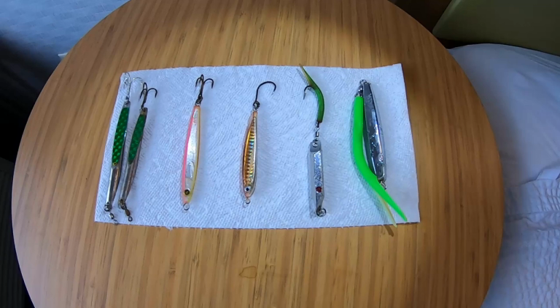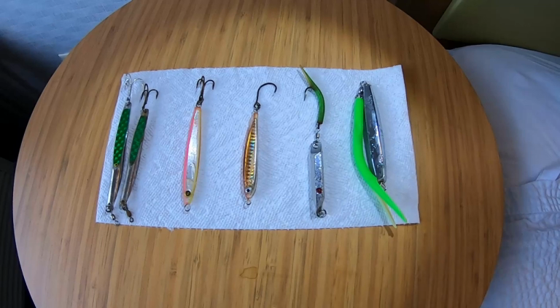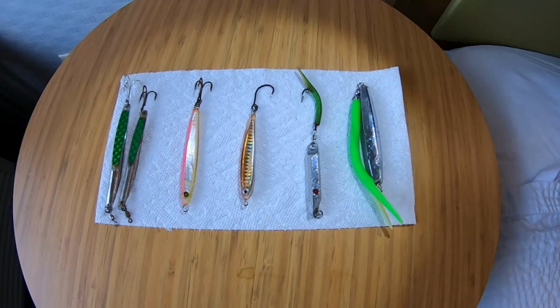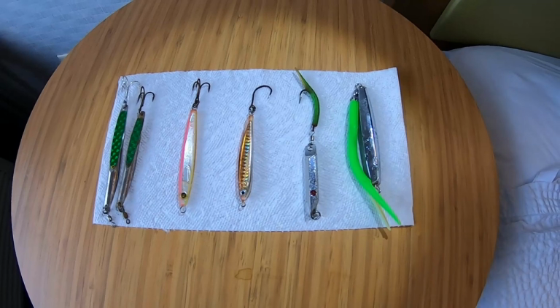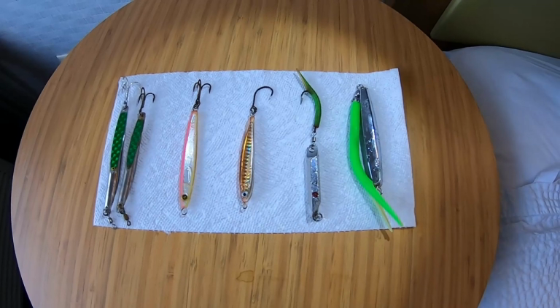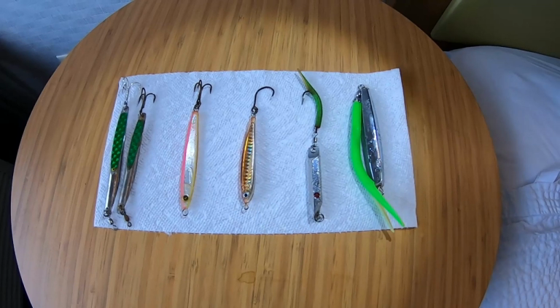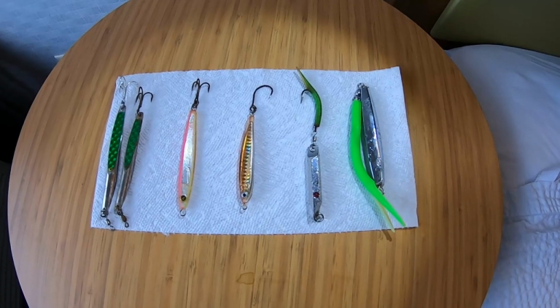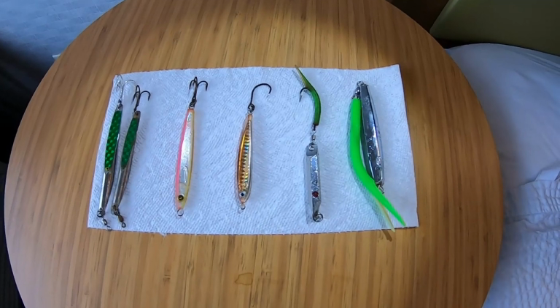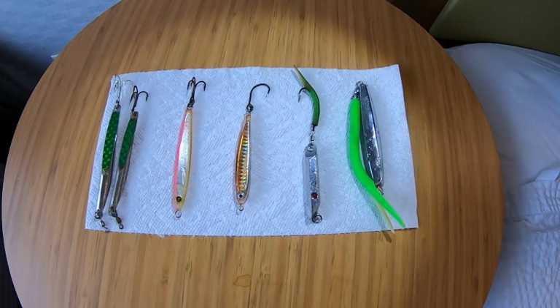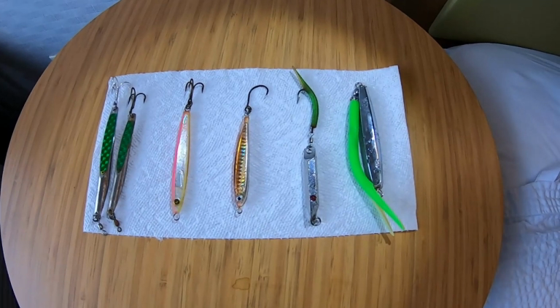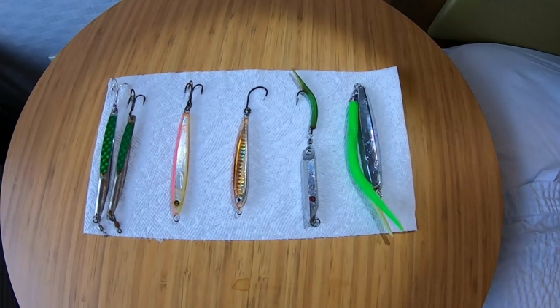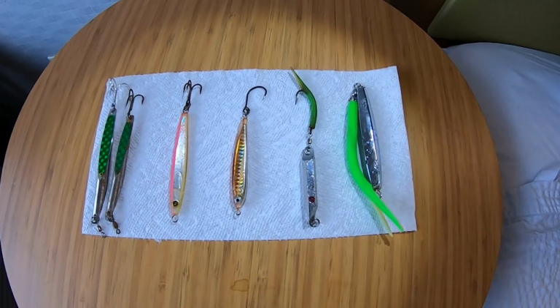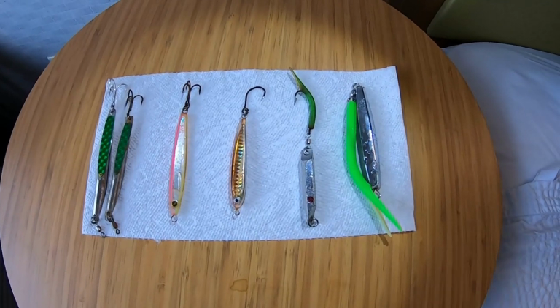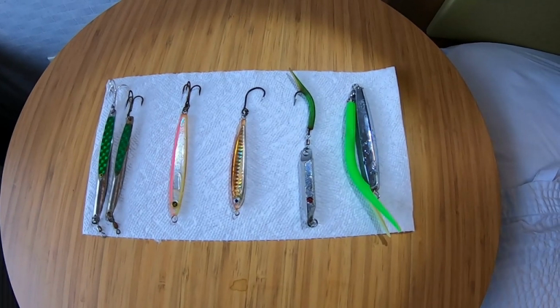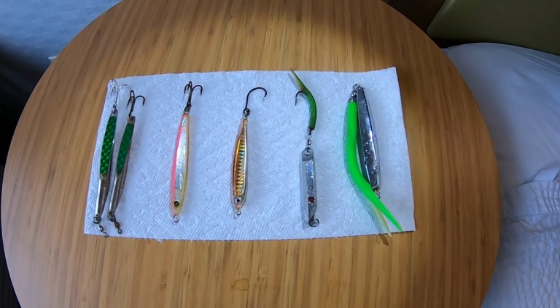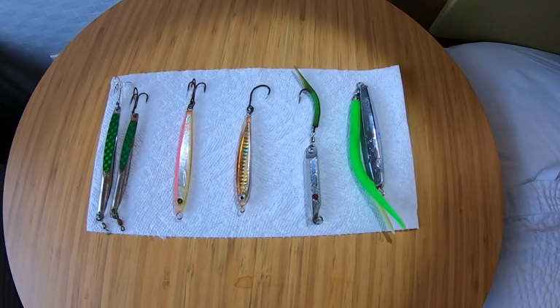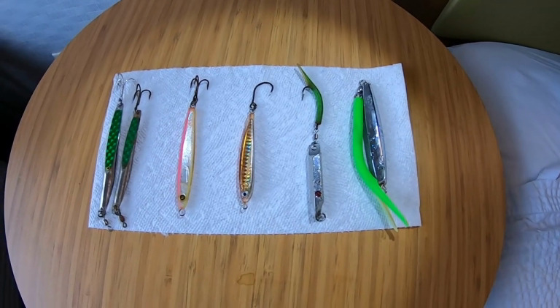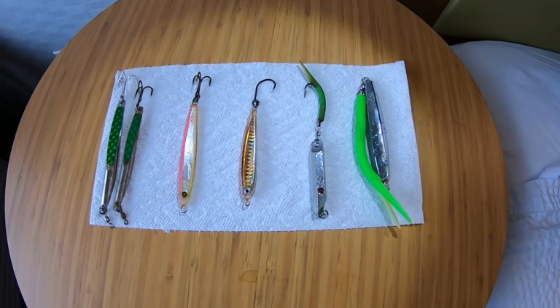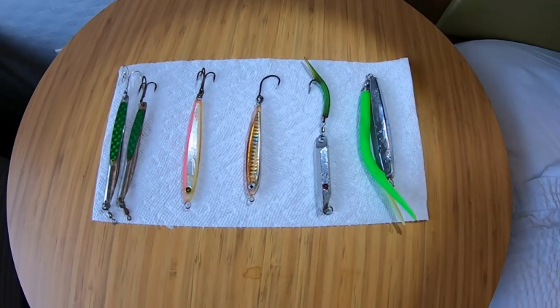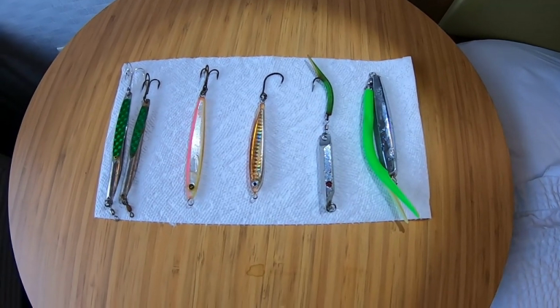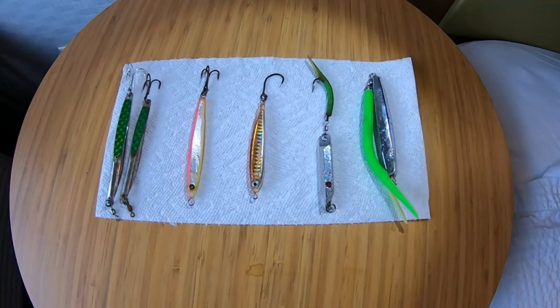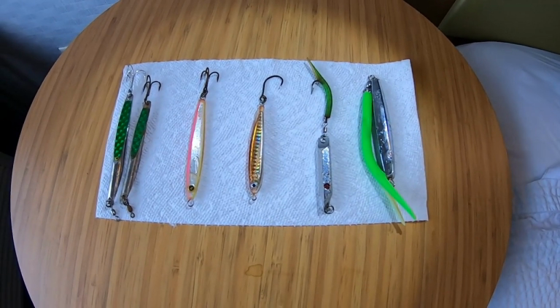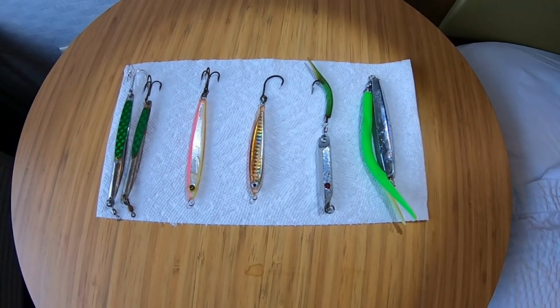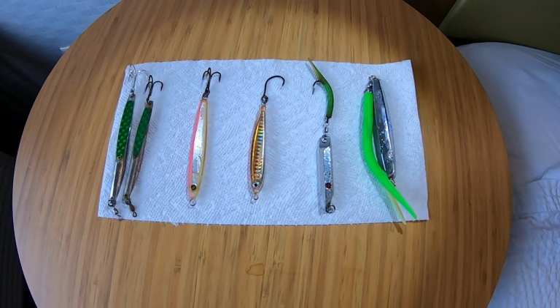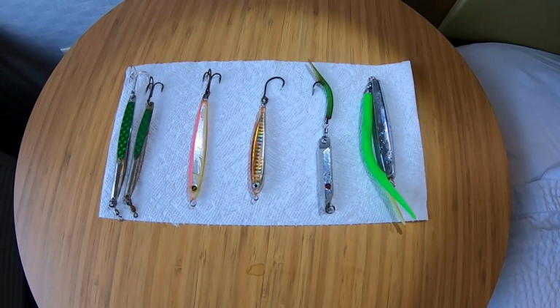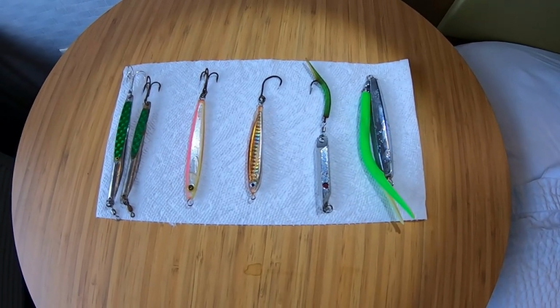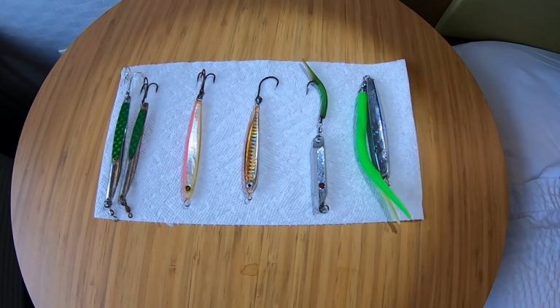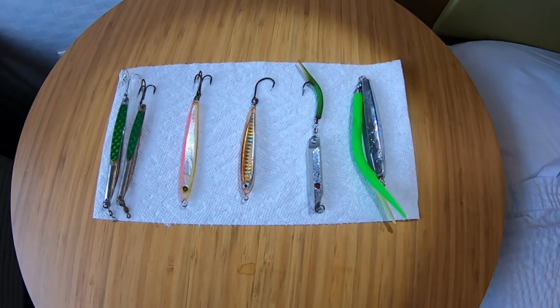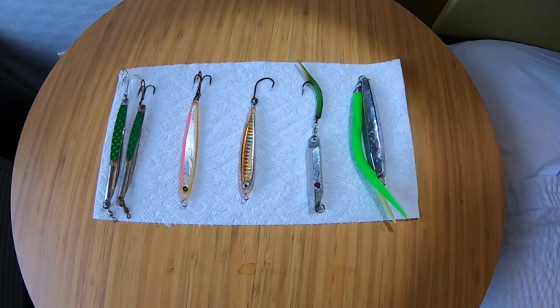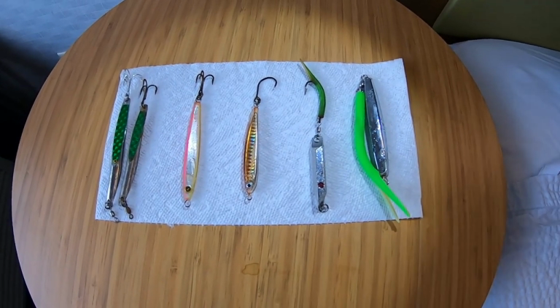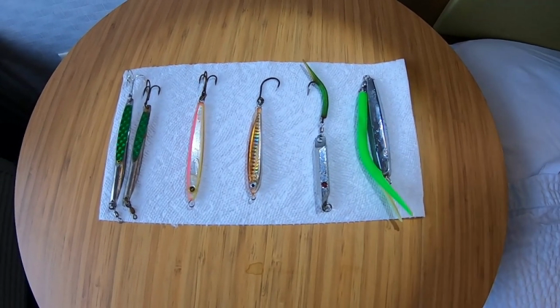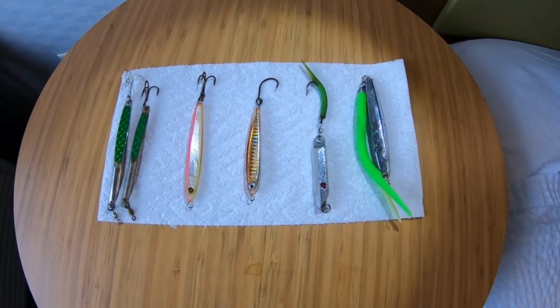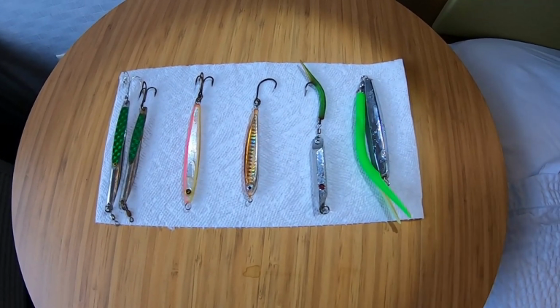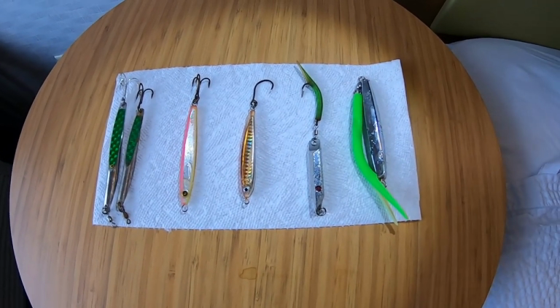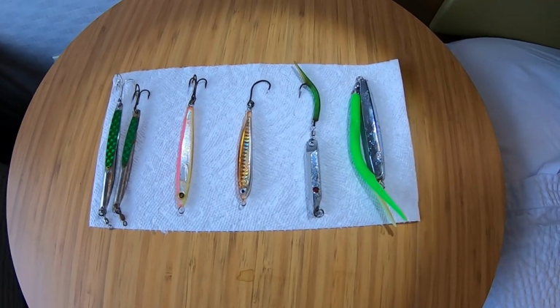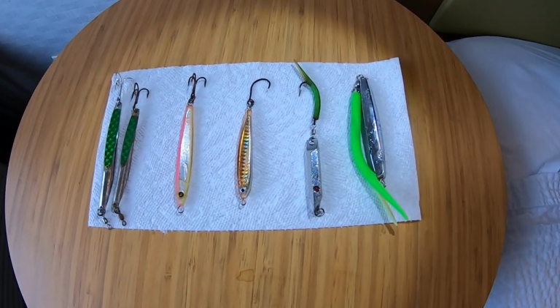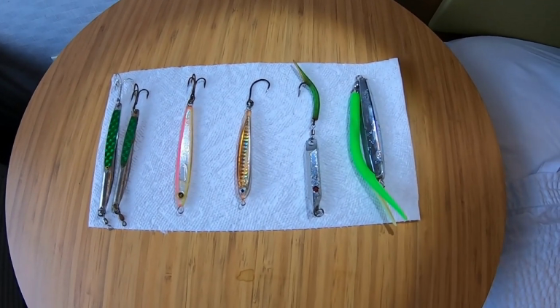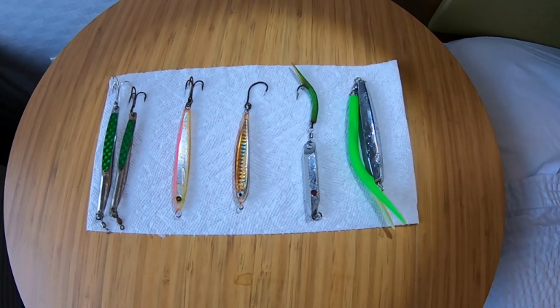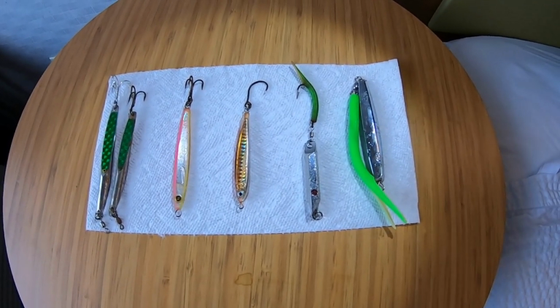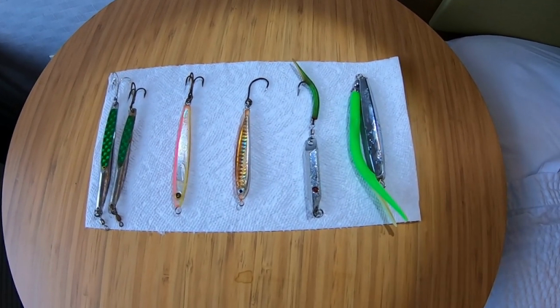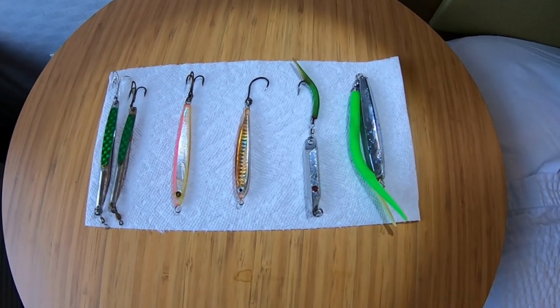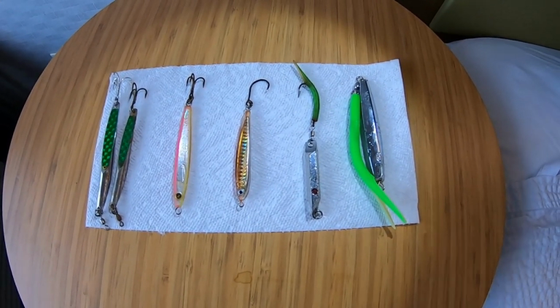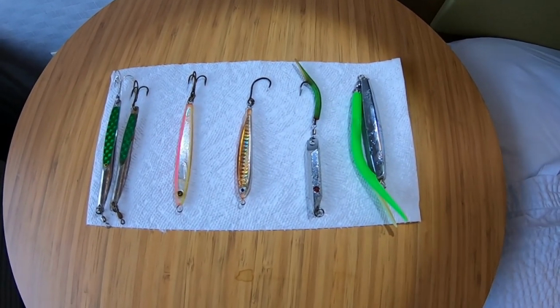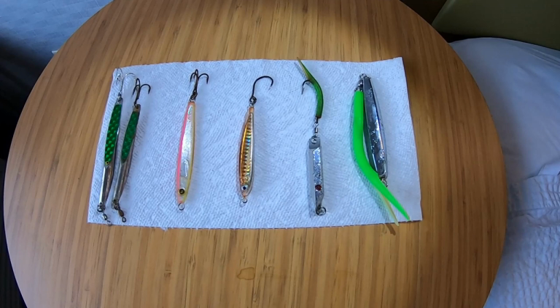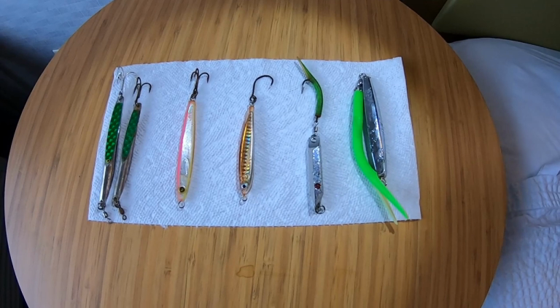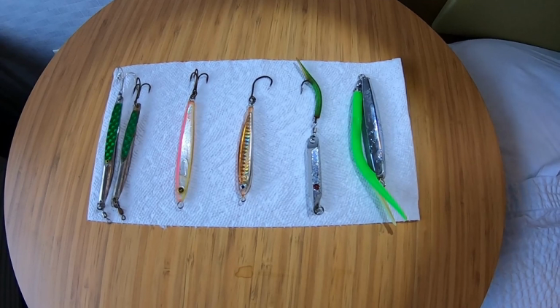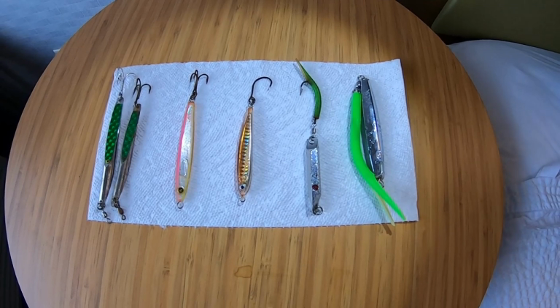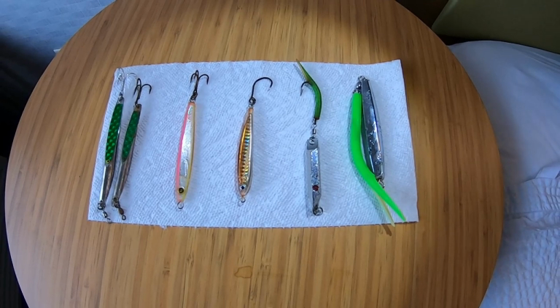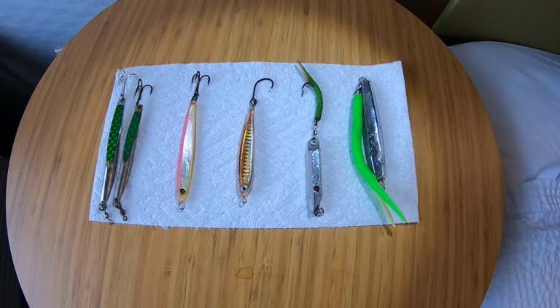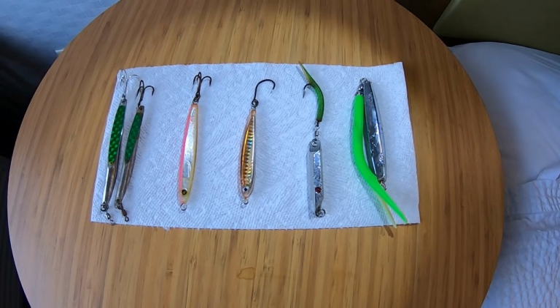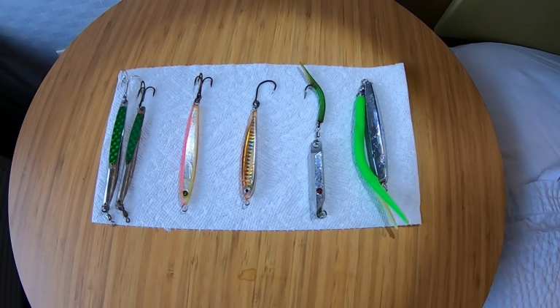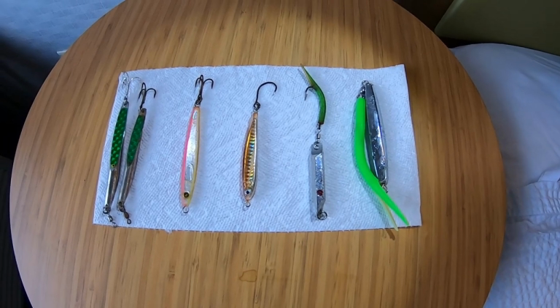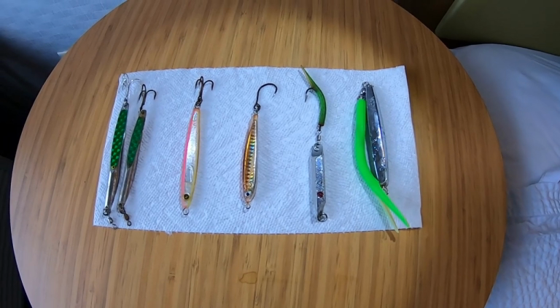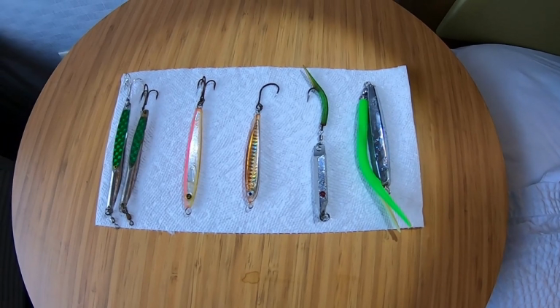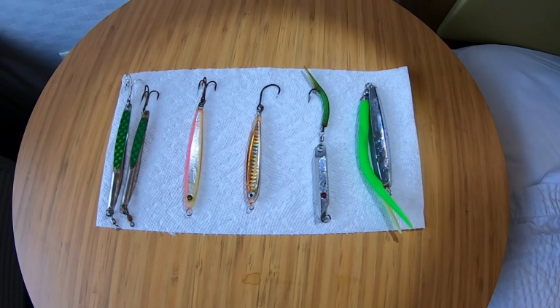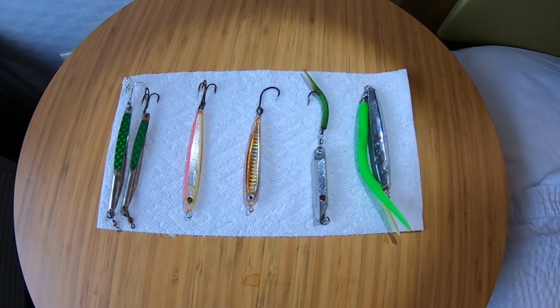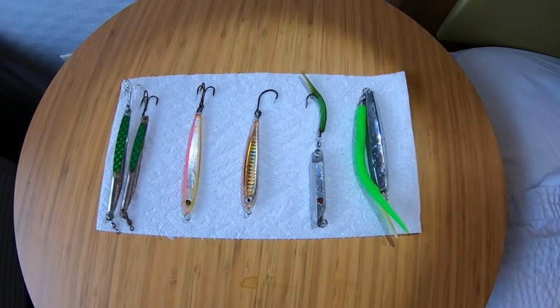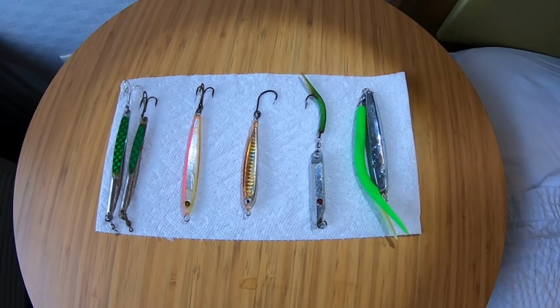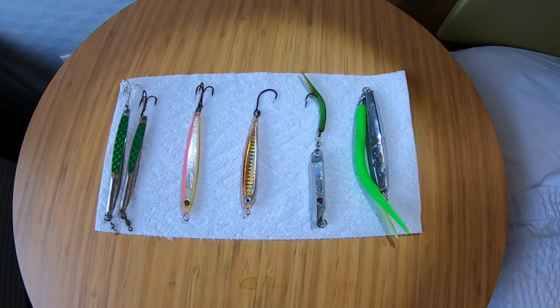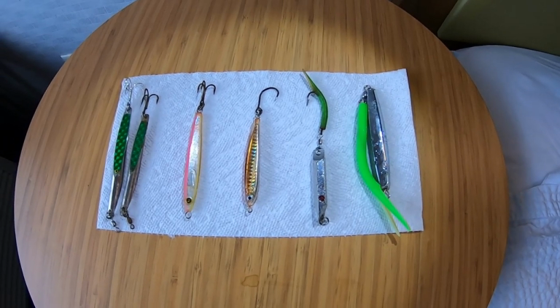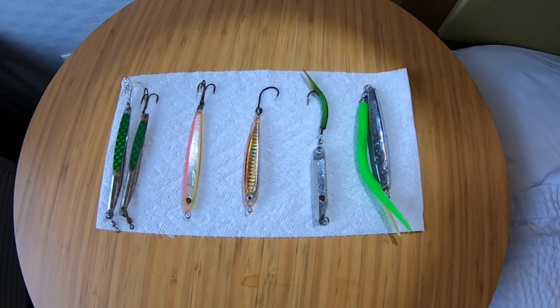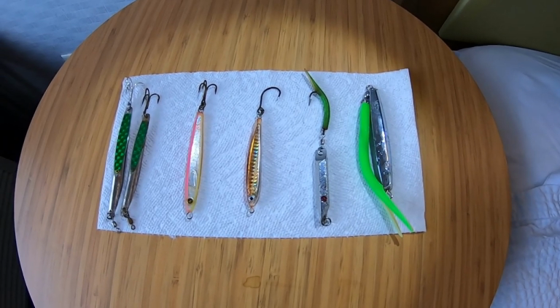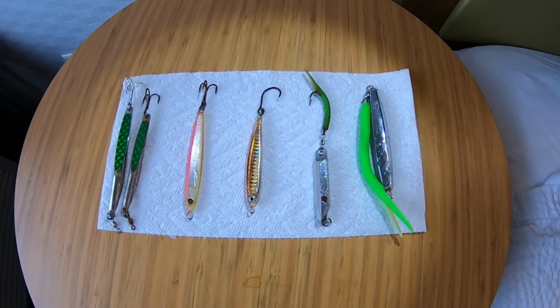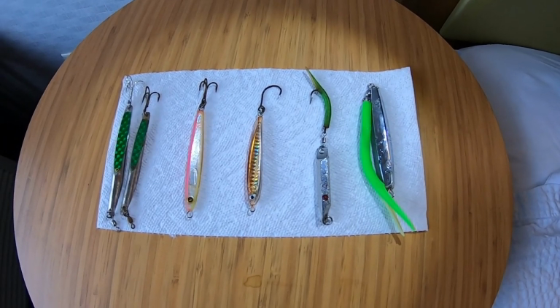What's going on guys? Welcome back to another video. Today we're going to go over the five best lures when trying to catch pelagics from the Long Island surf.